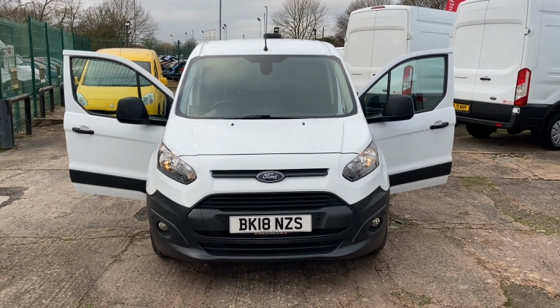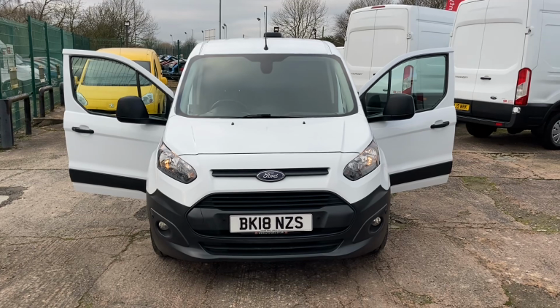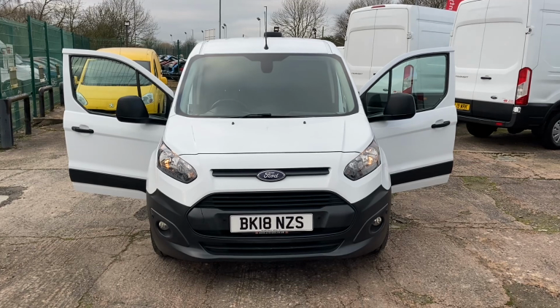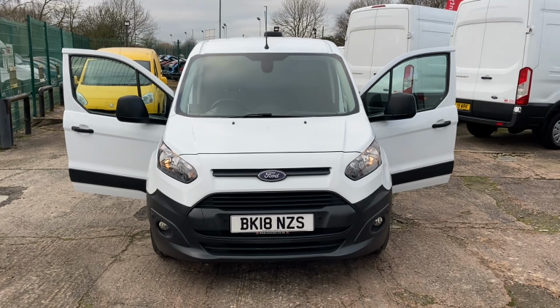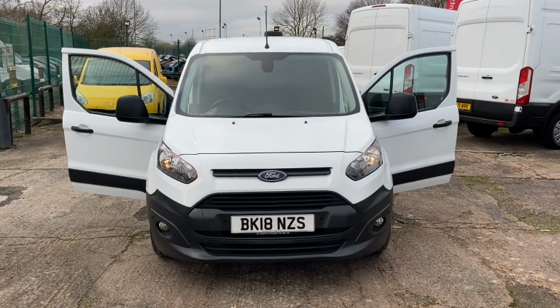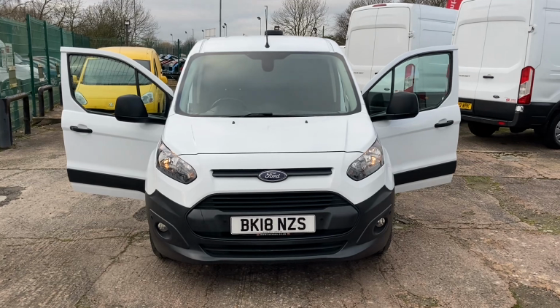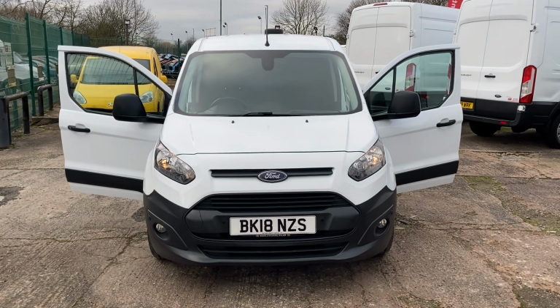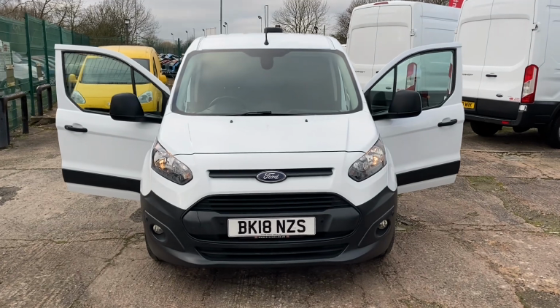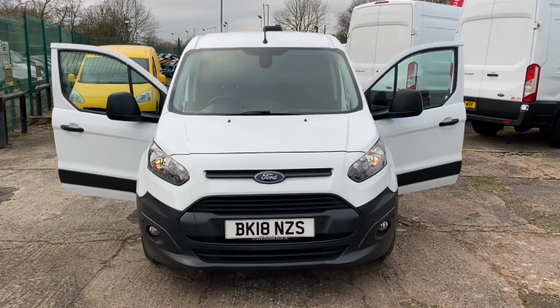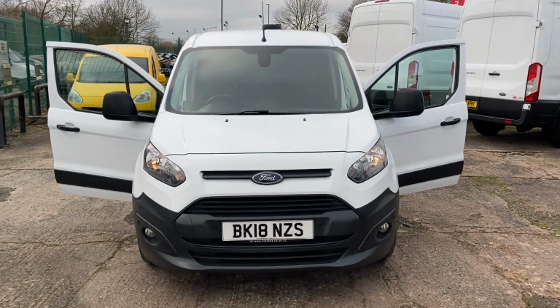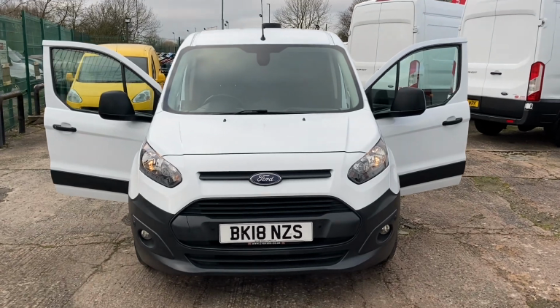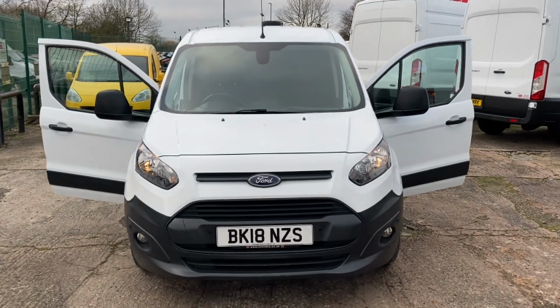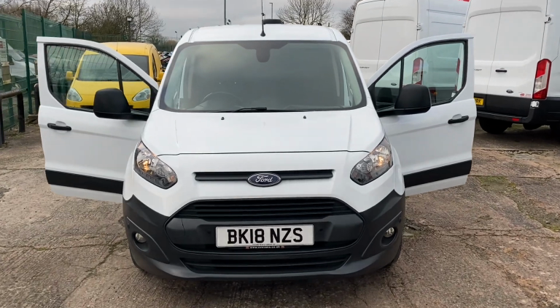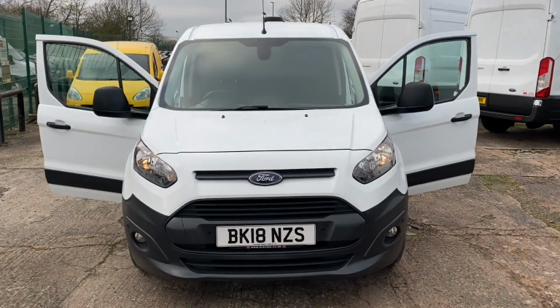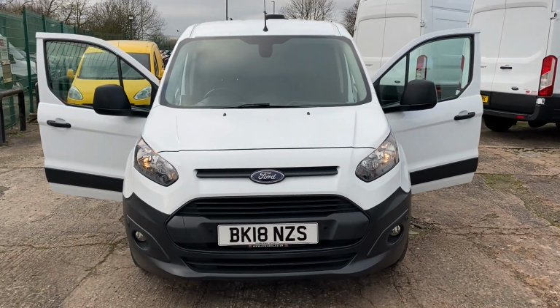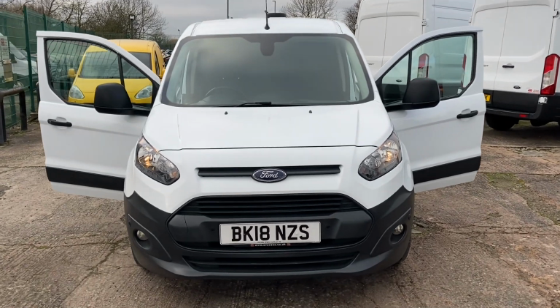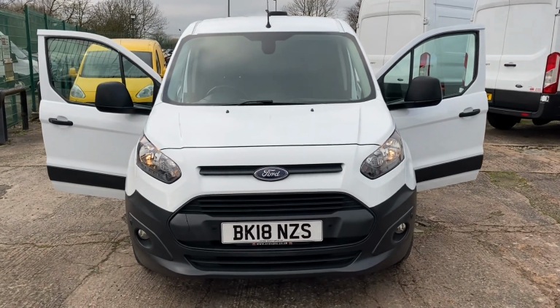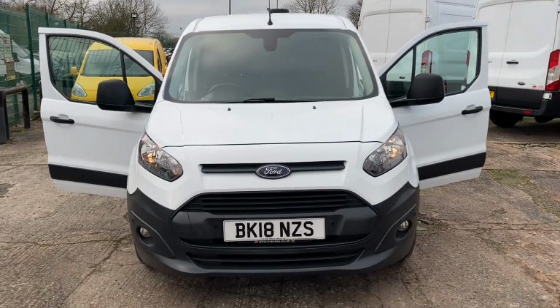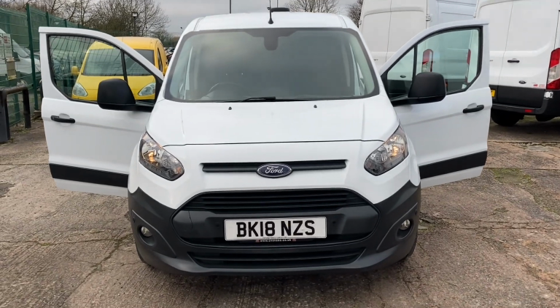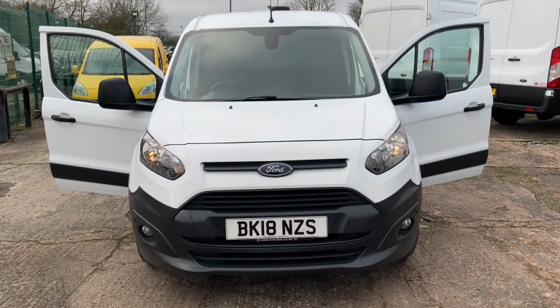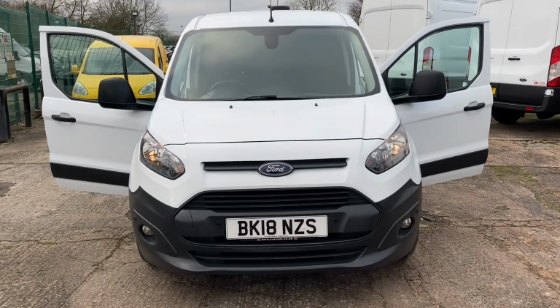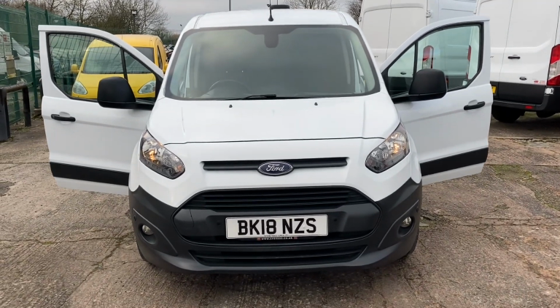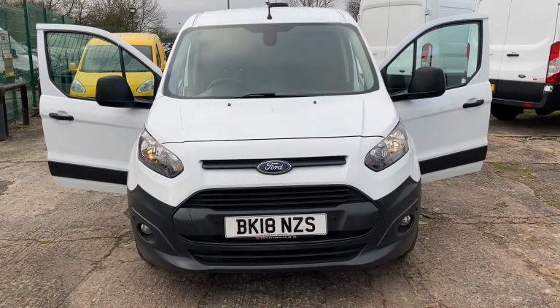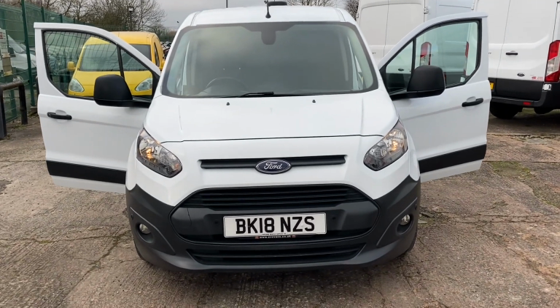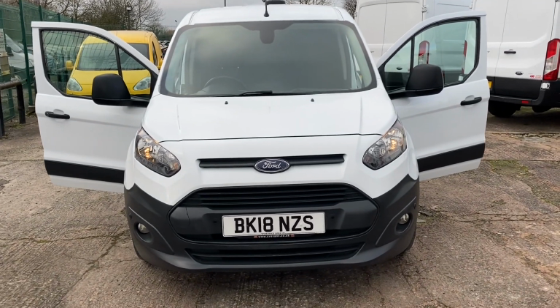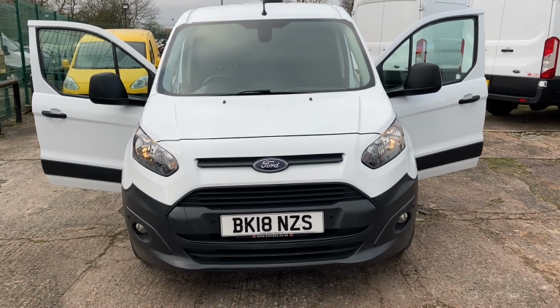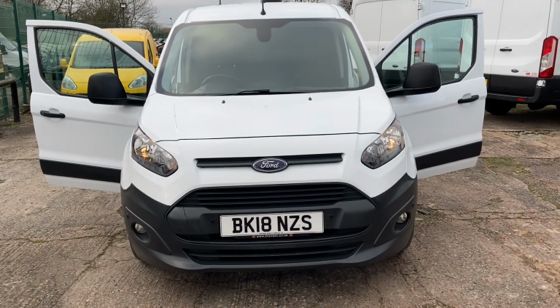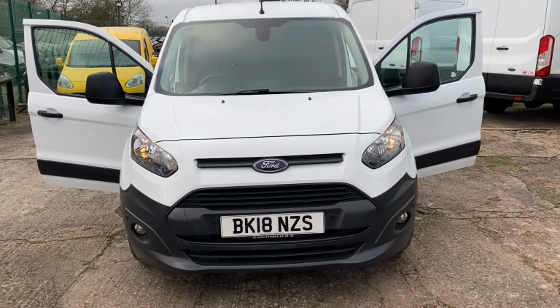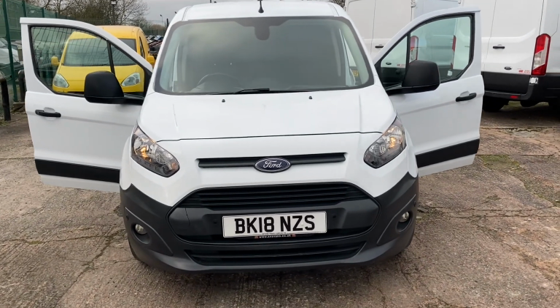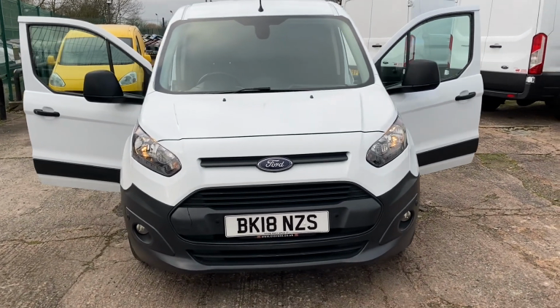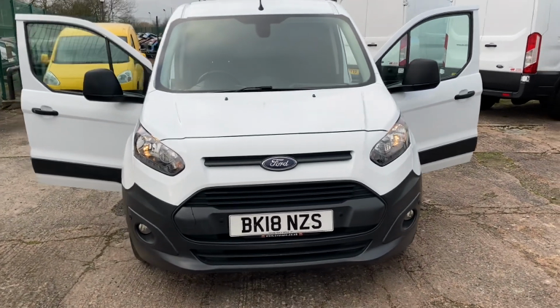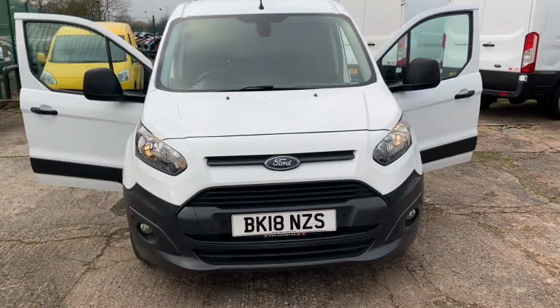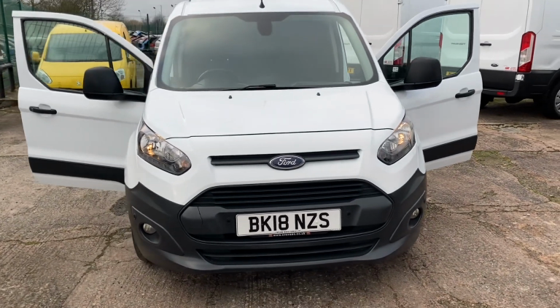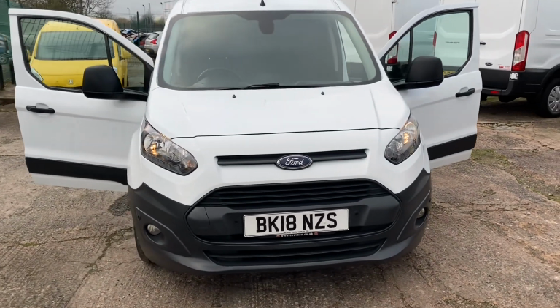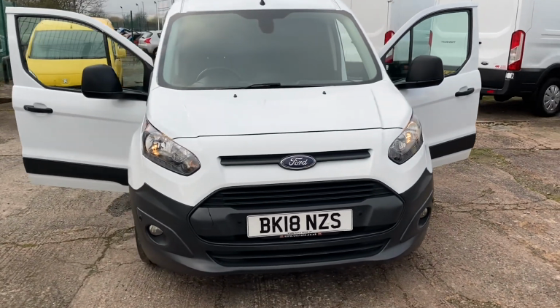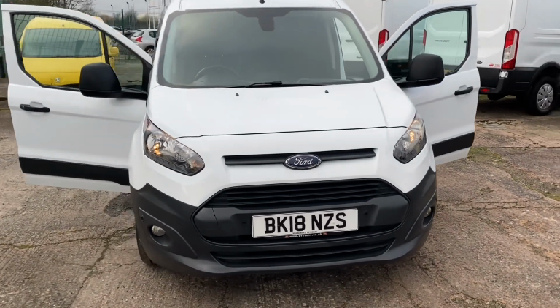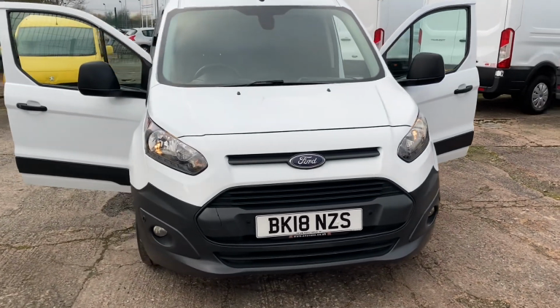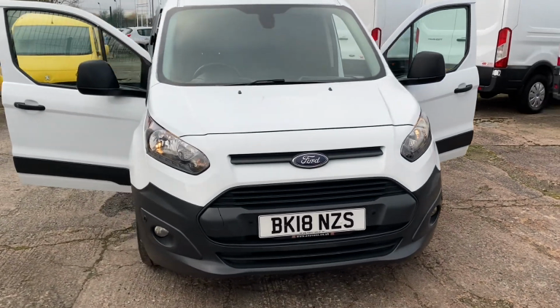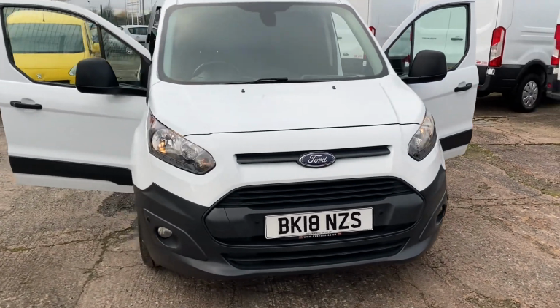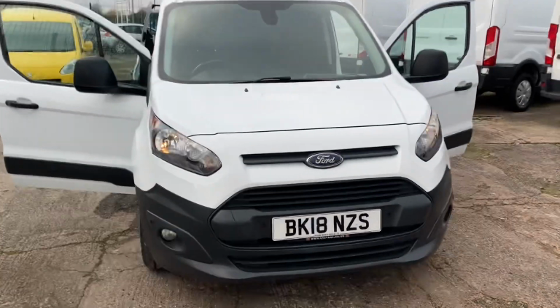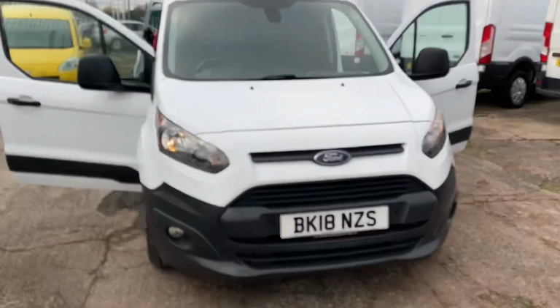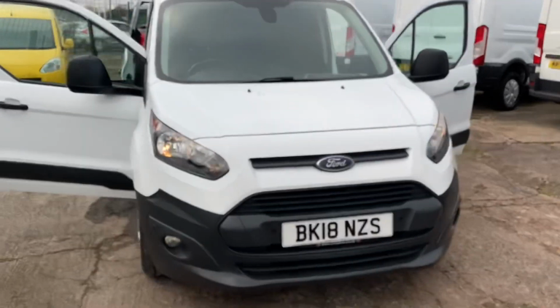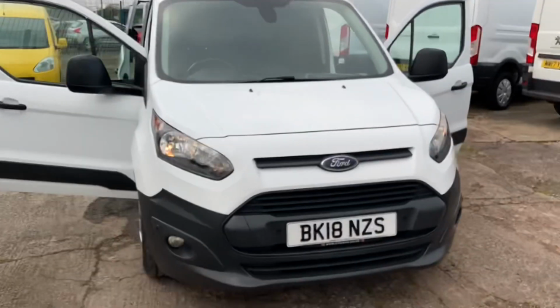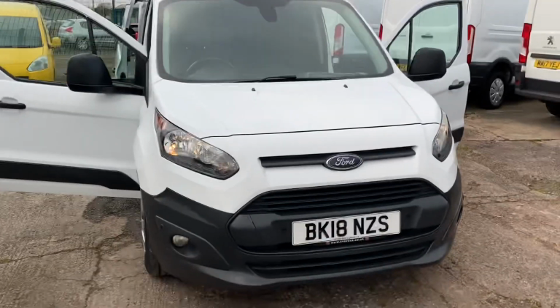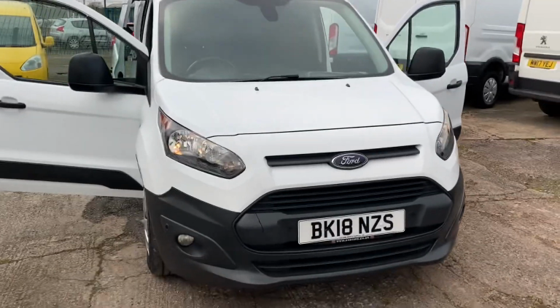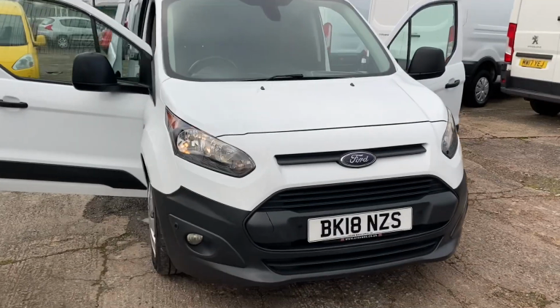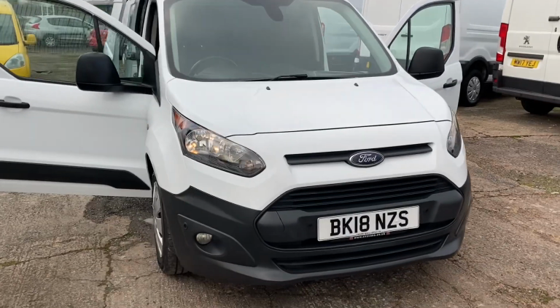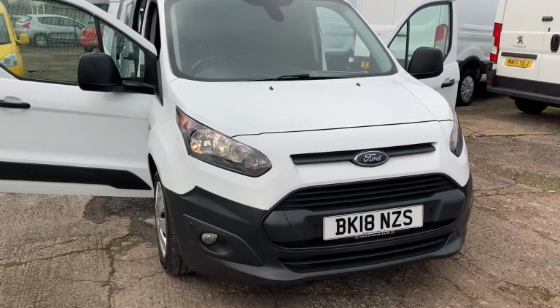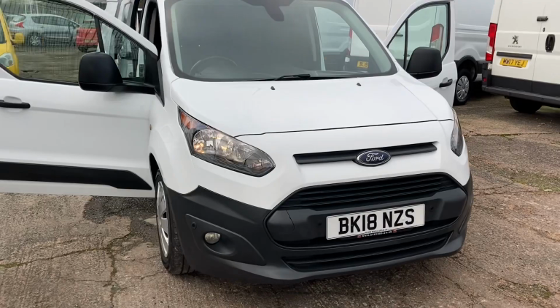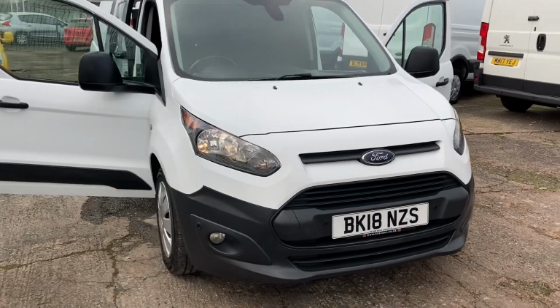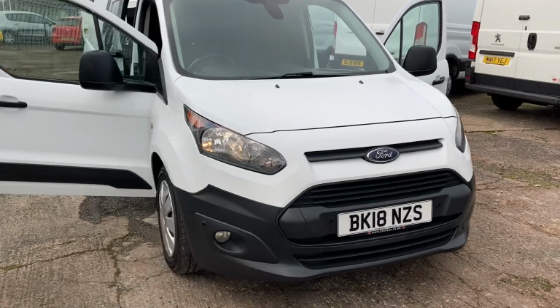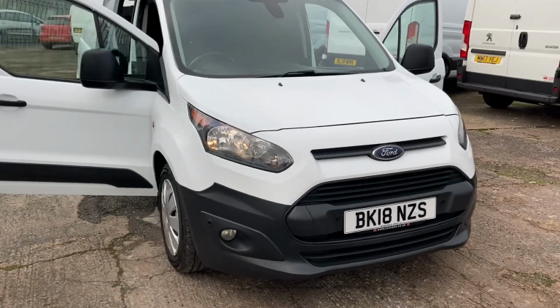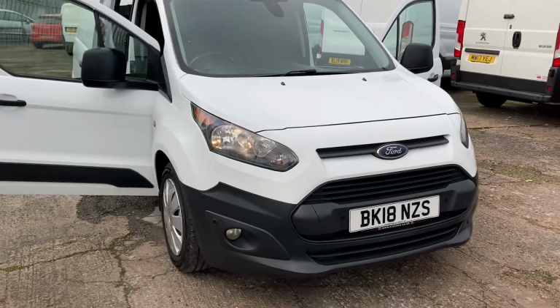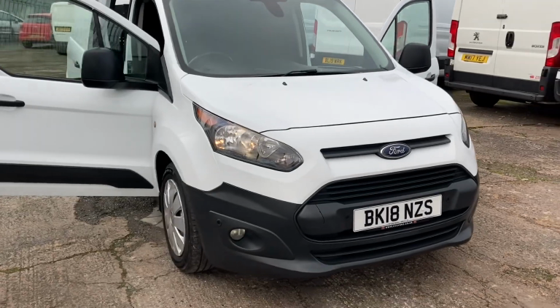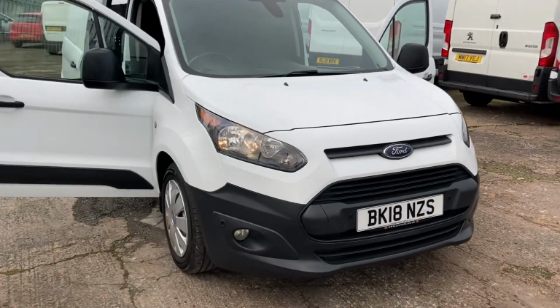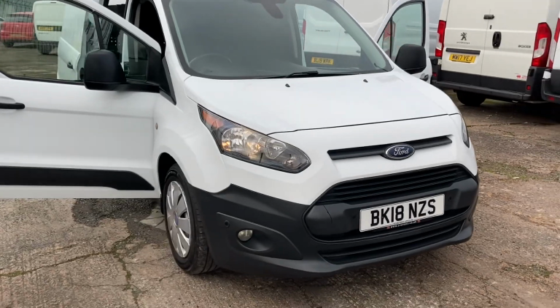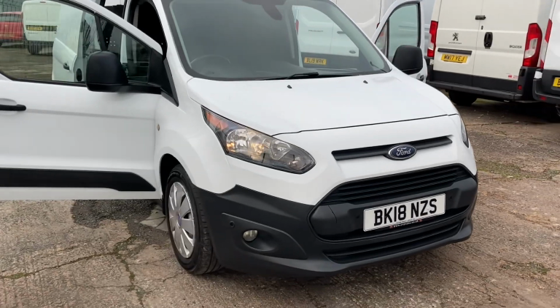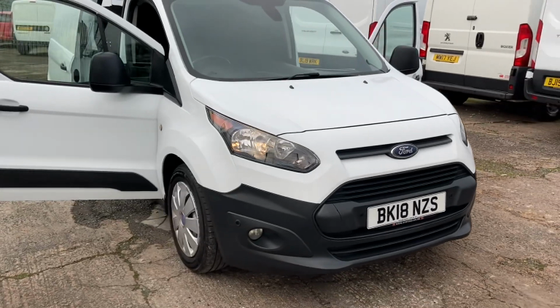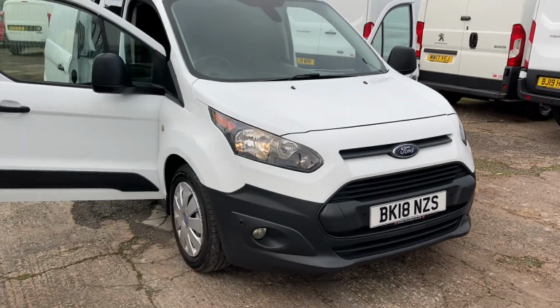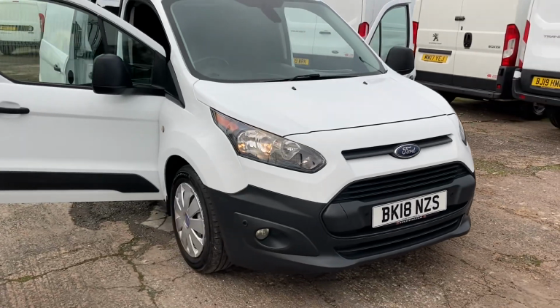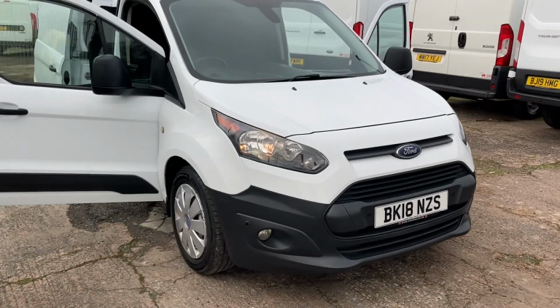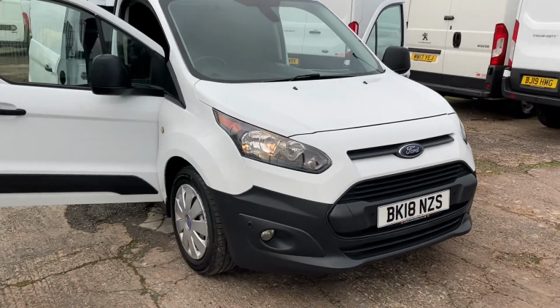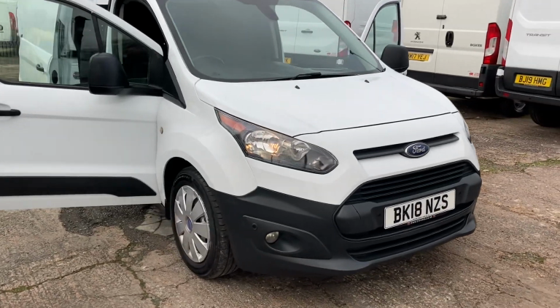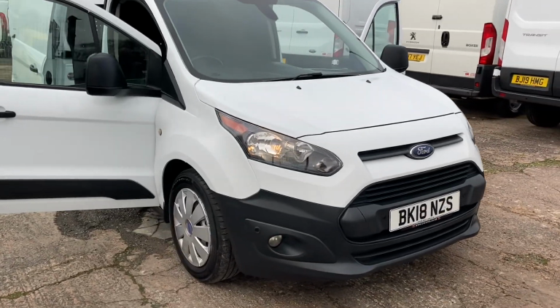Starting off at the front, you can see it's got the front fog lights. It also has front parking sensors.